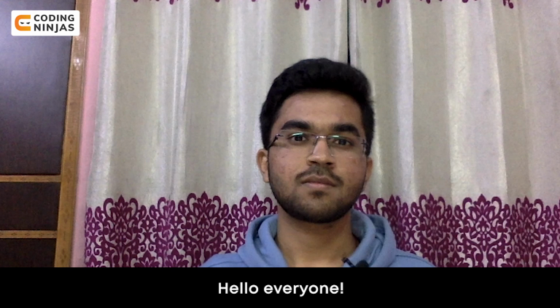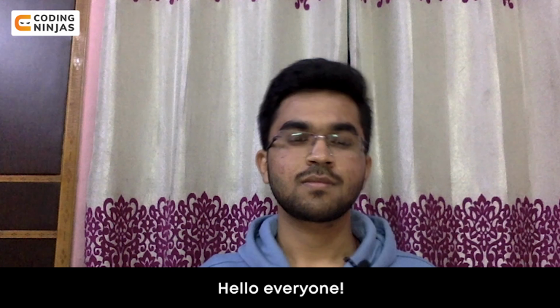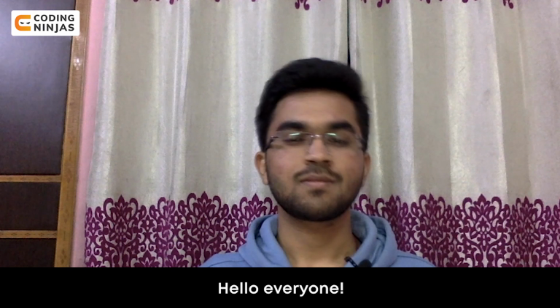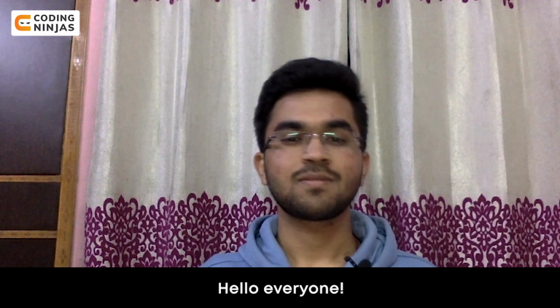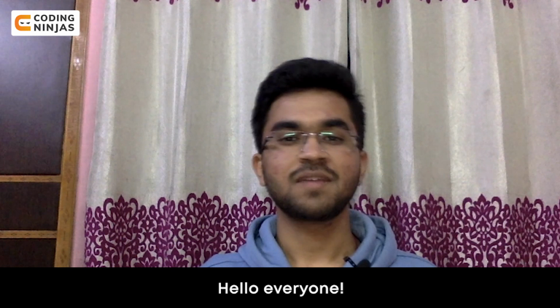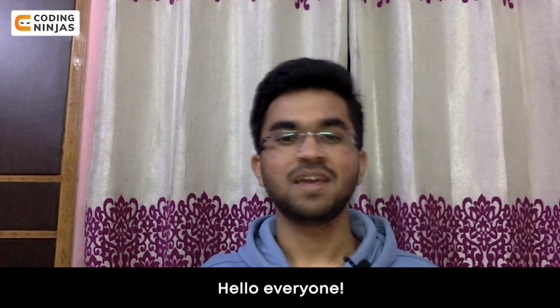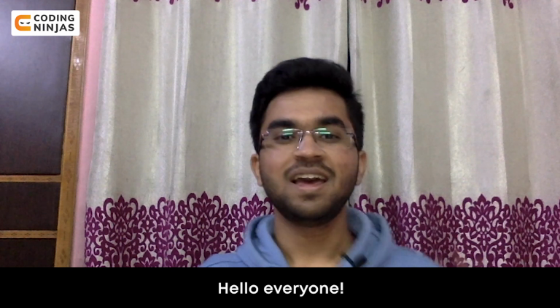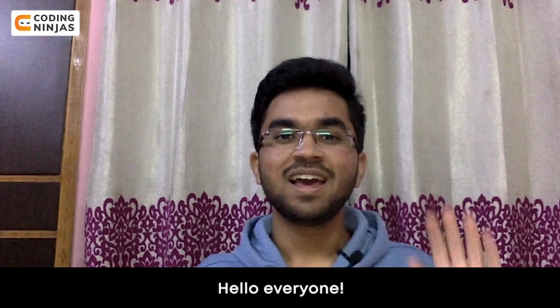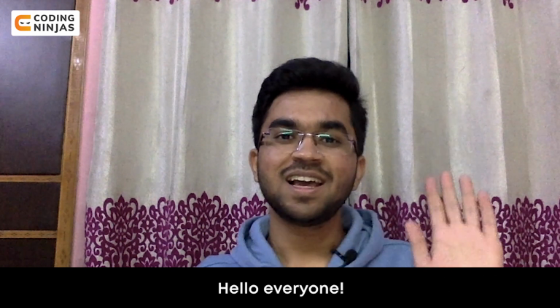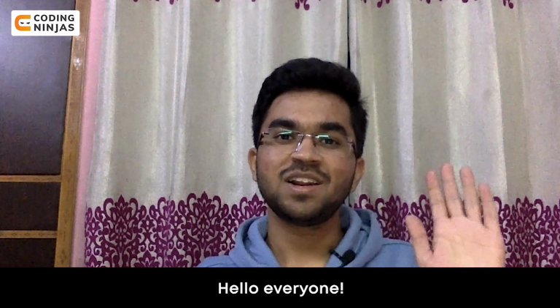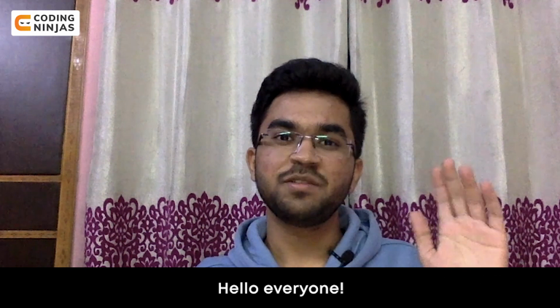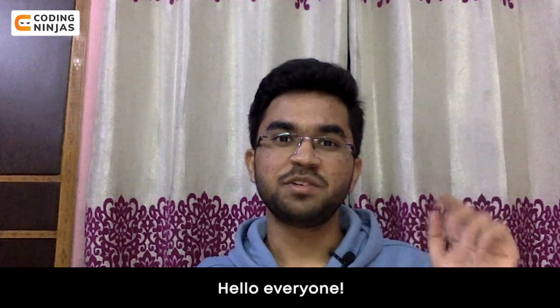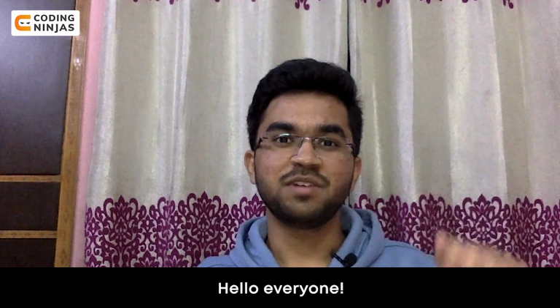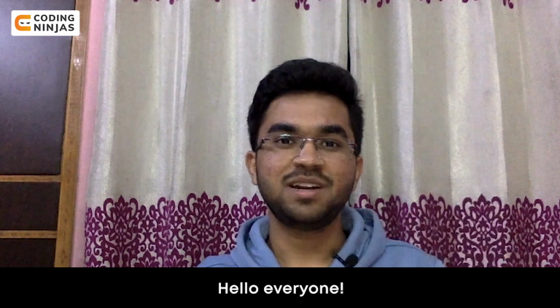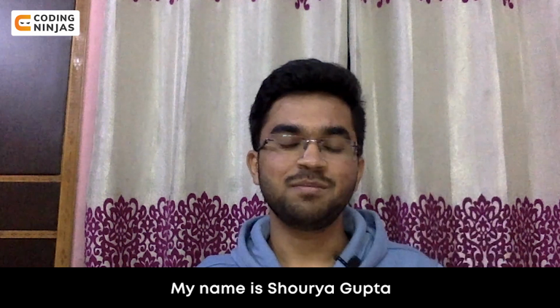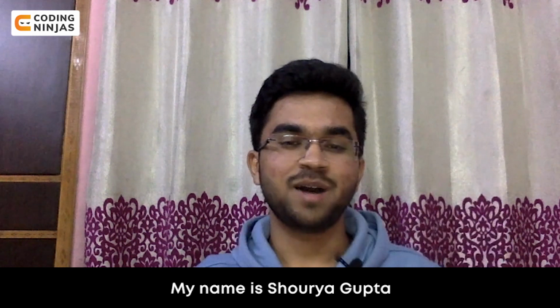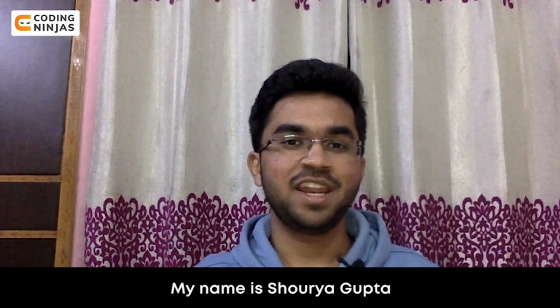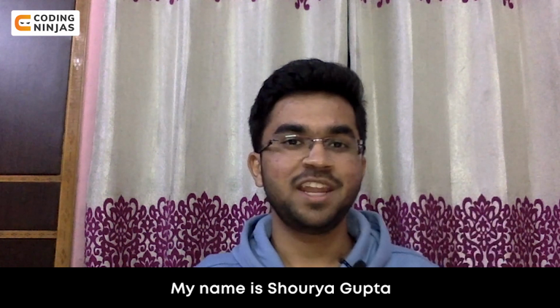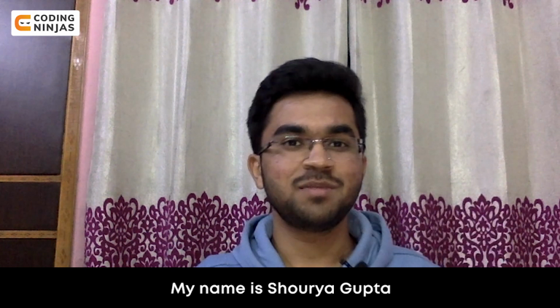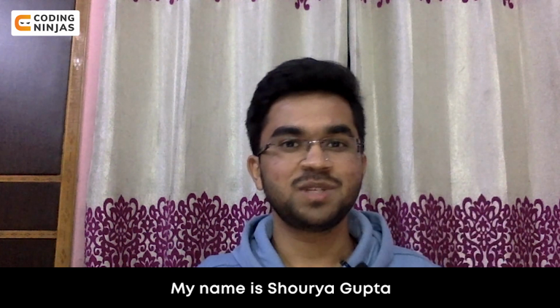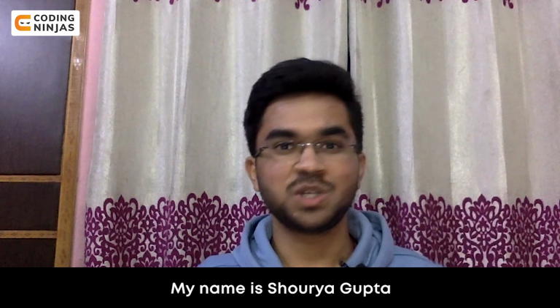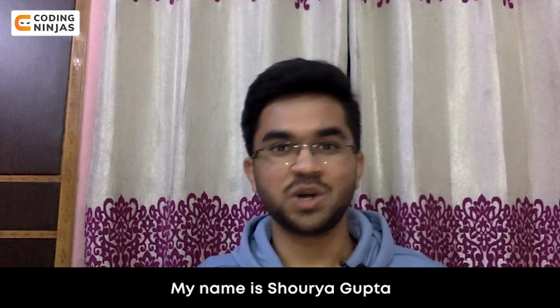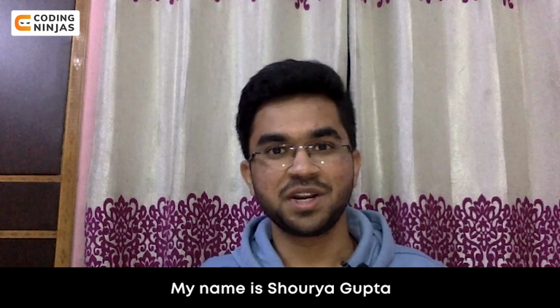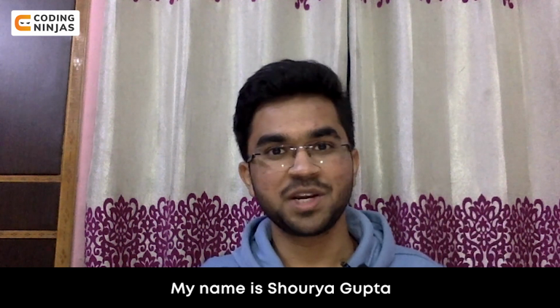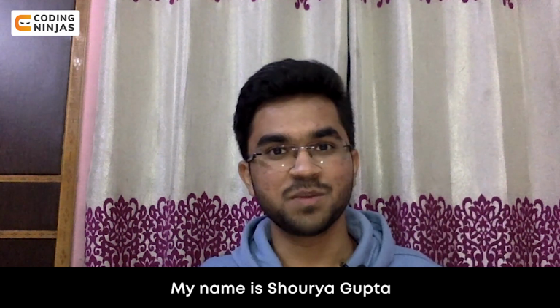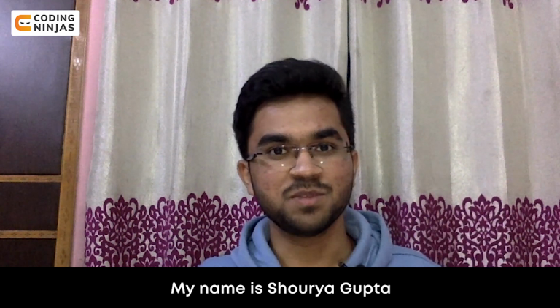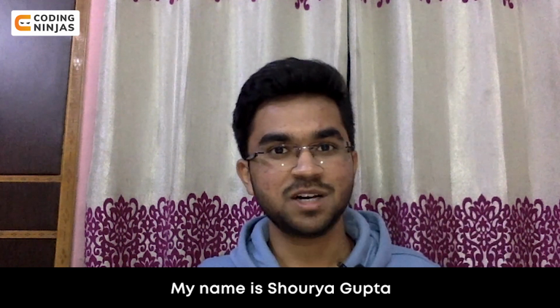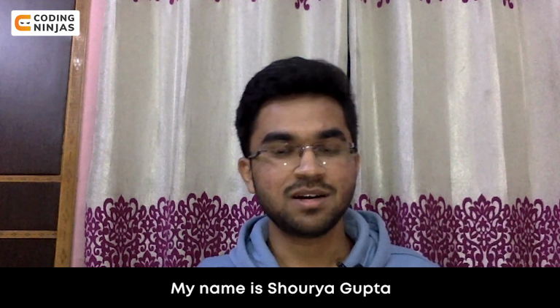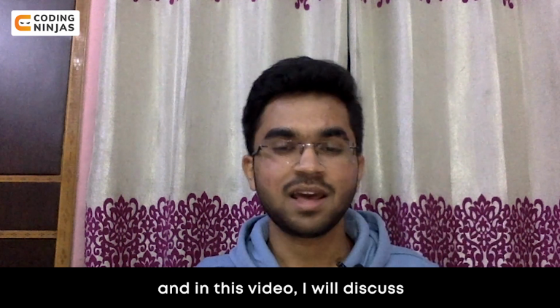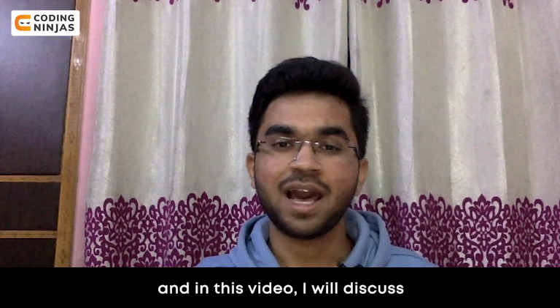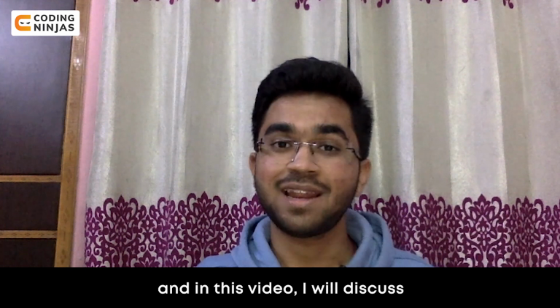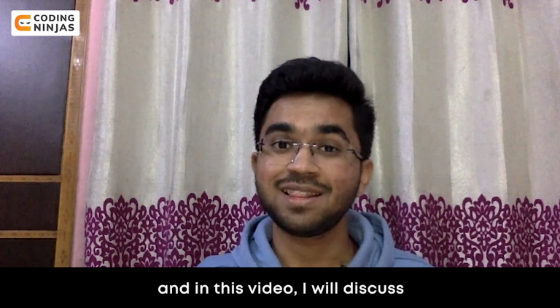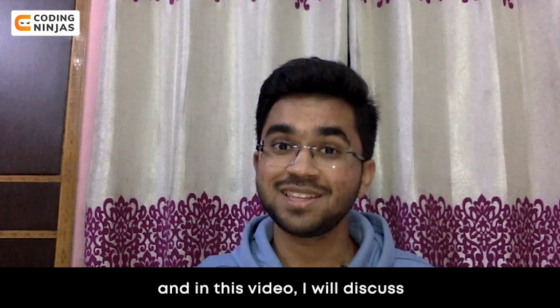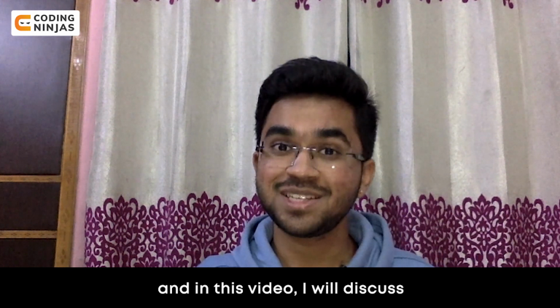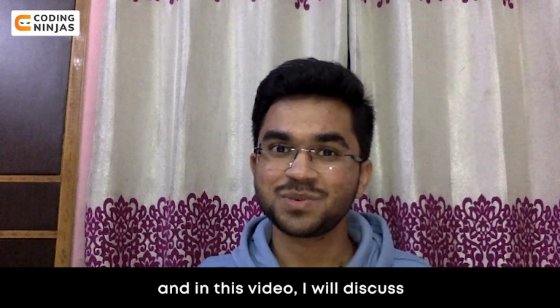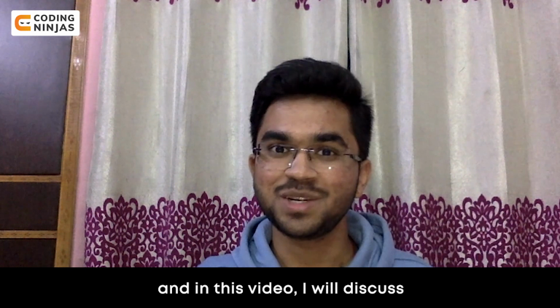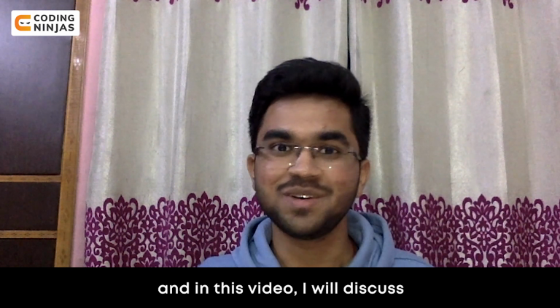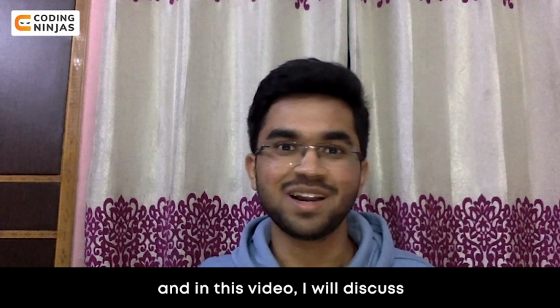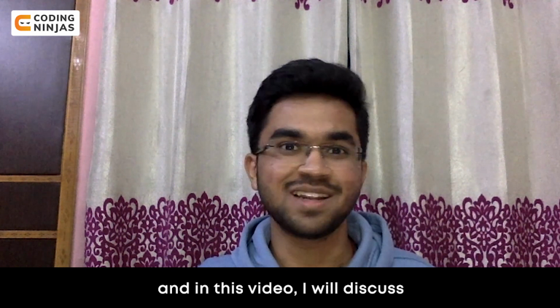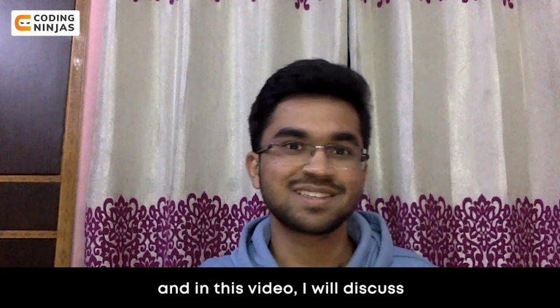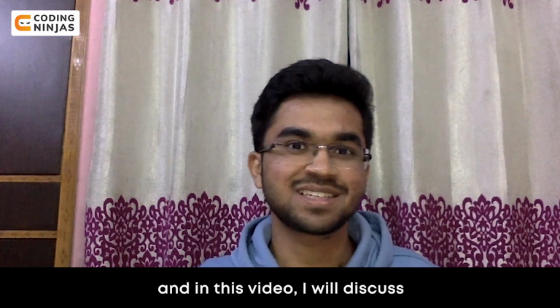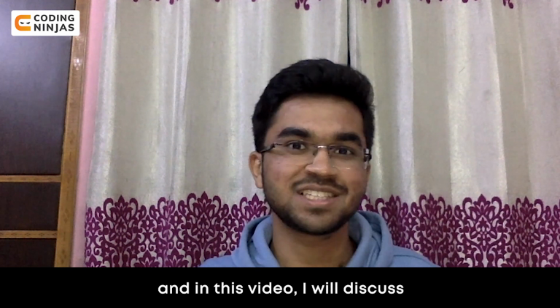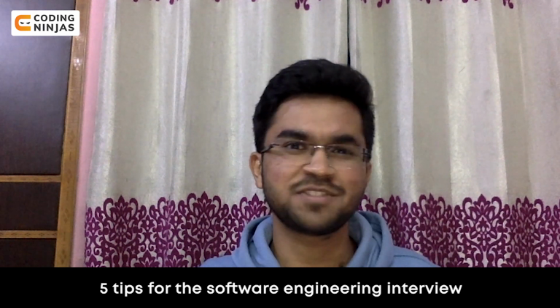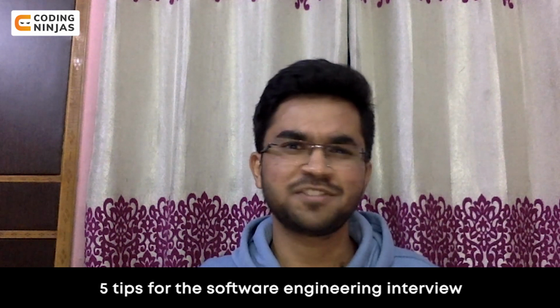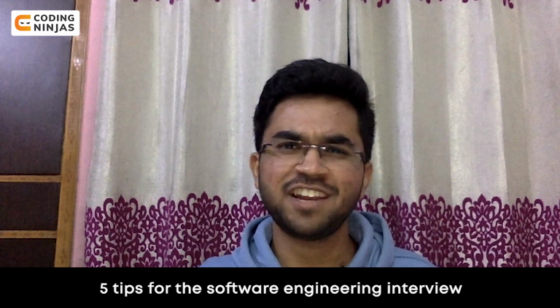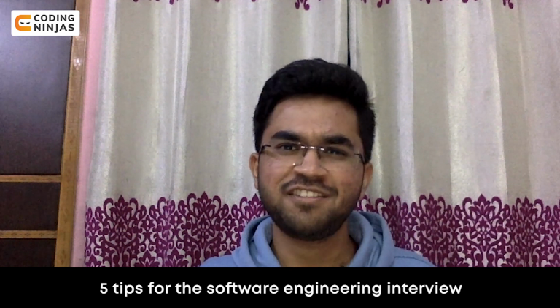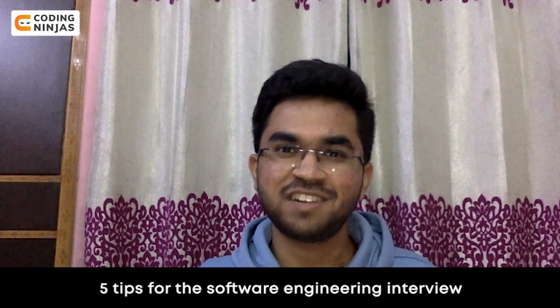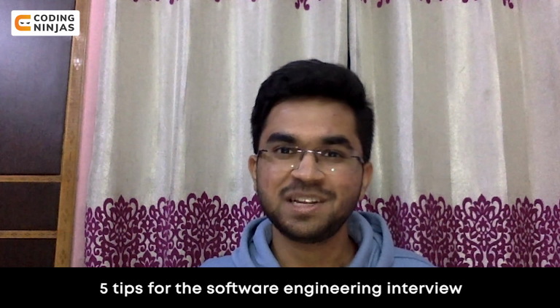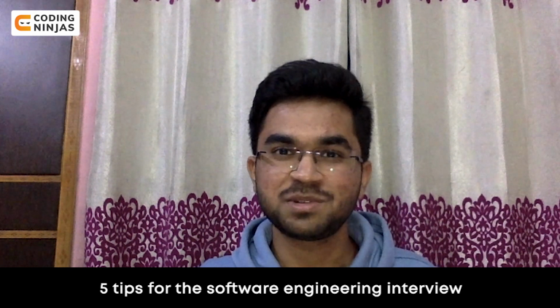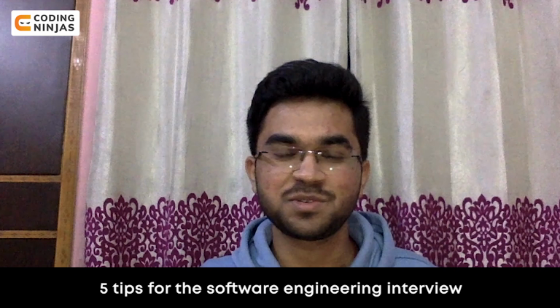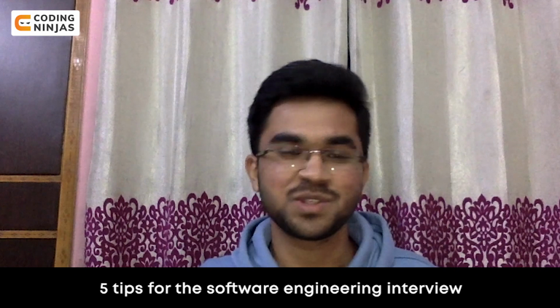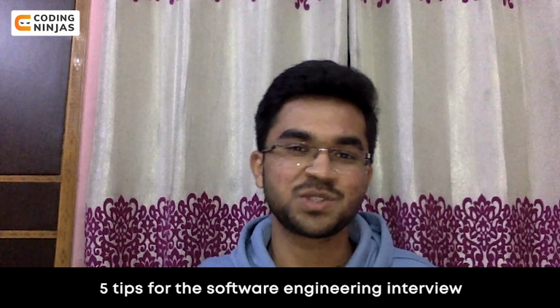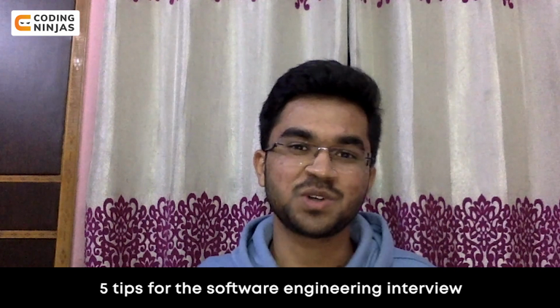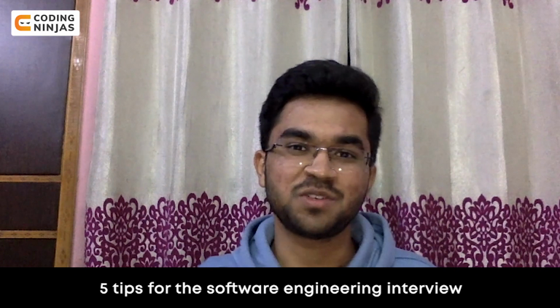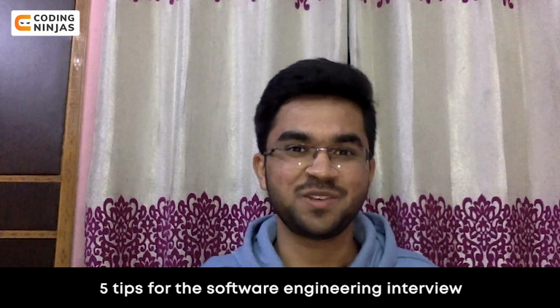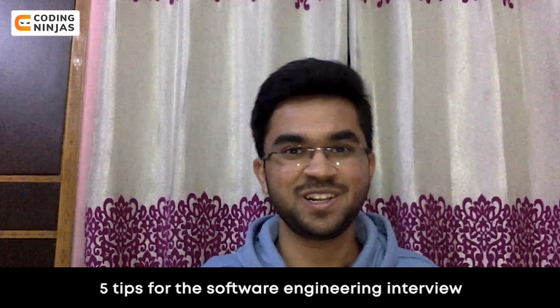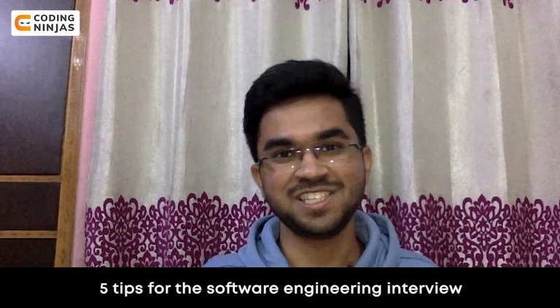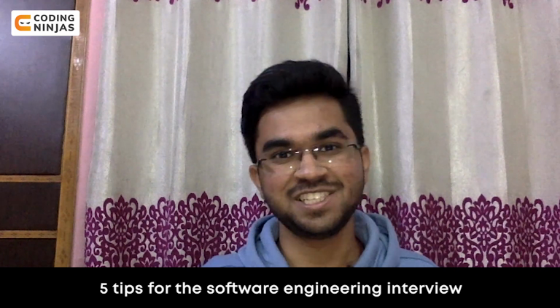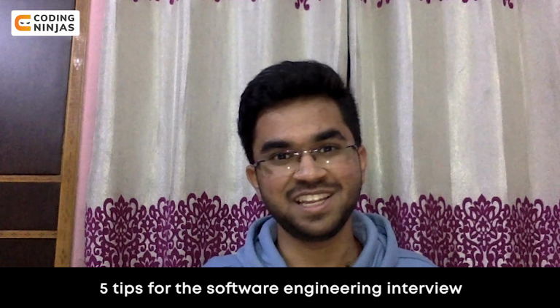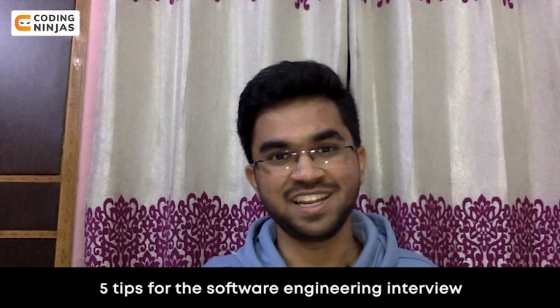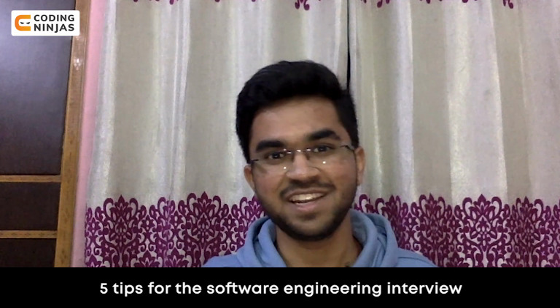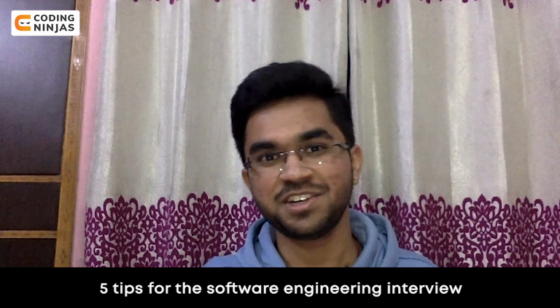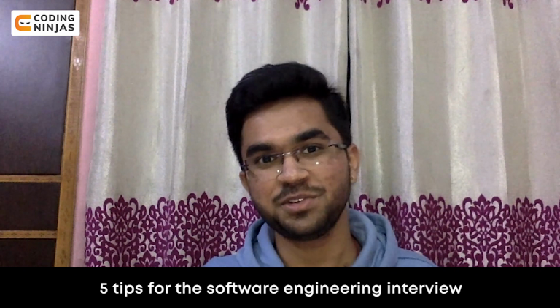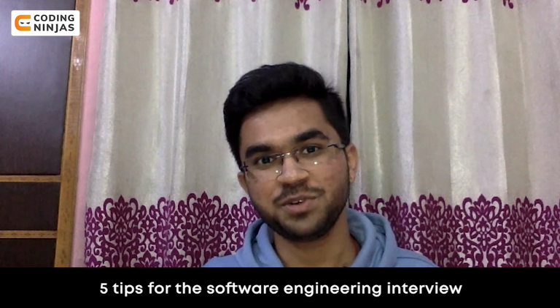Hello everyone, my name is Sauraya Gupta and in this video I'll discuss five tips for the software engineering interview.